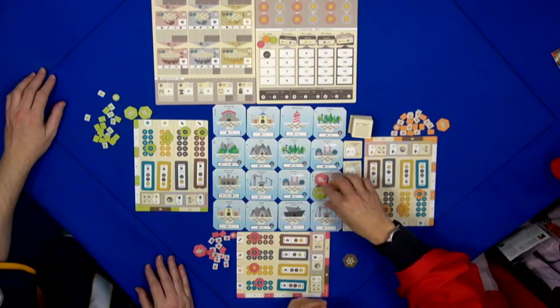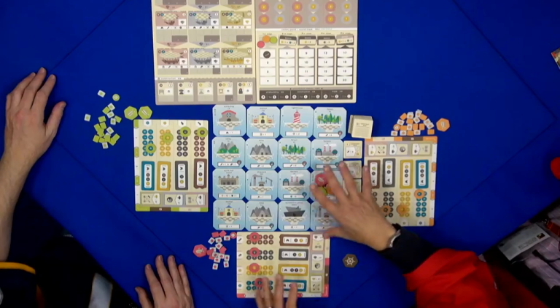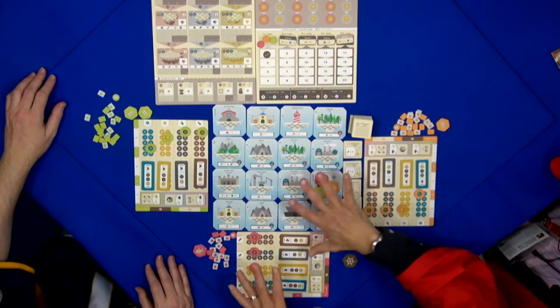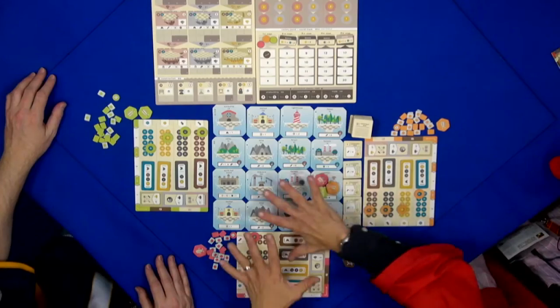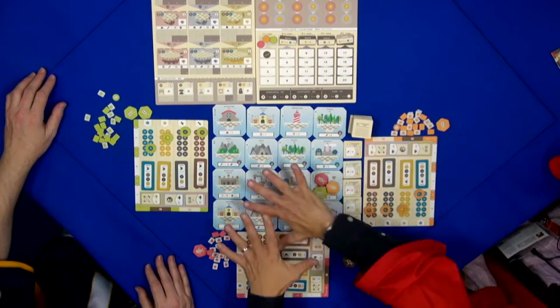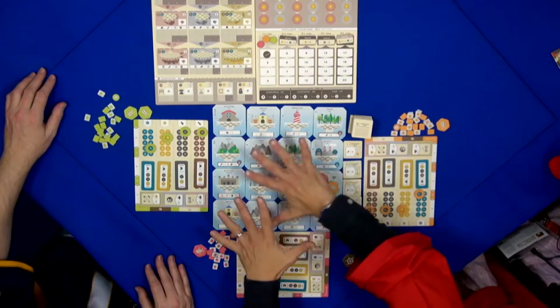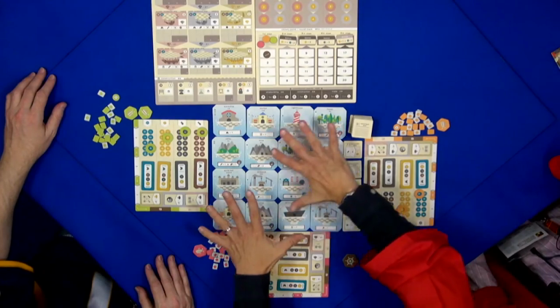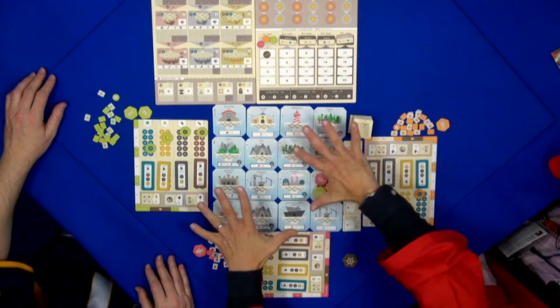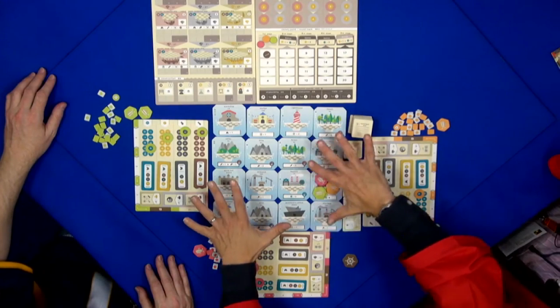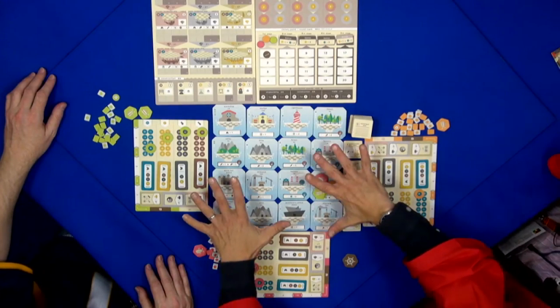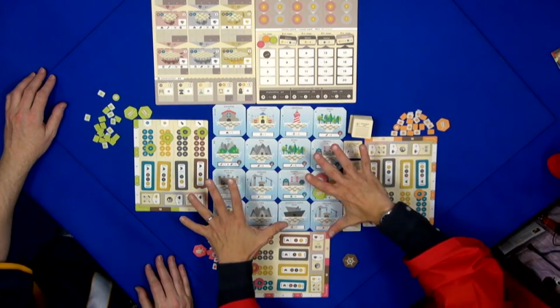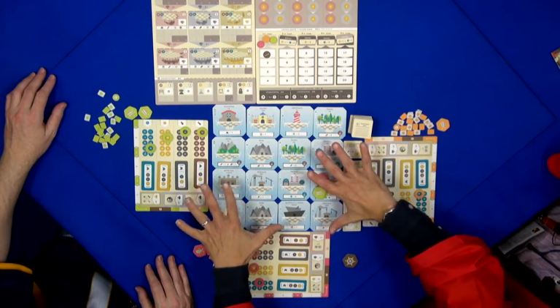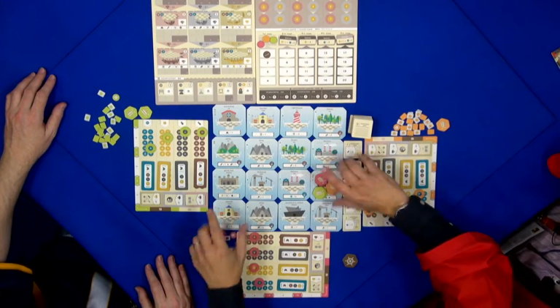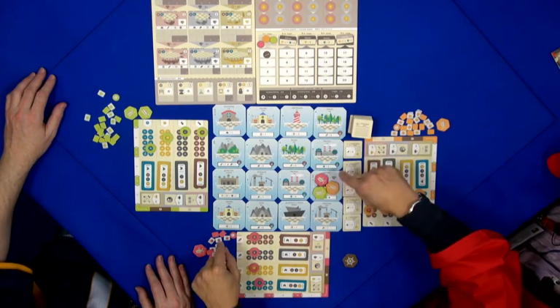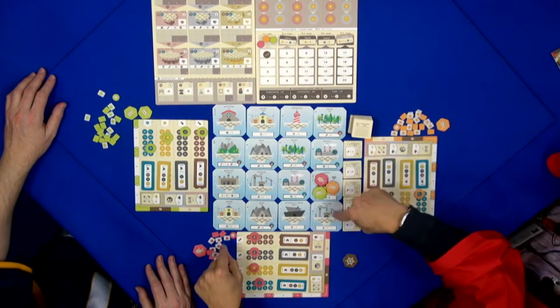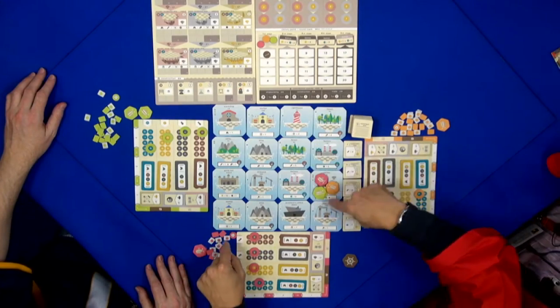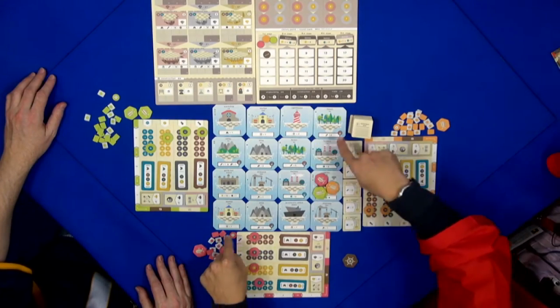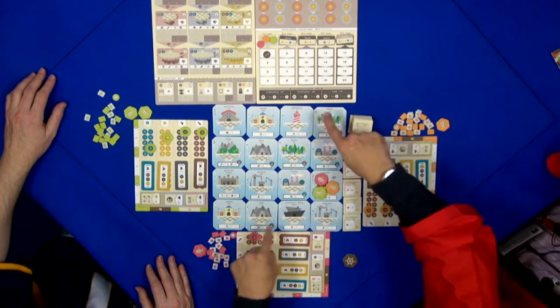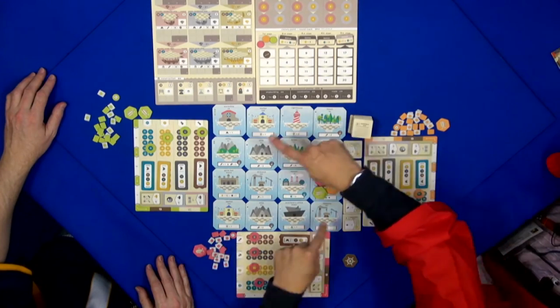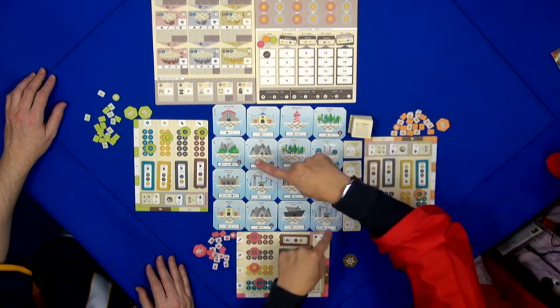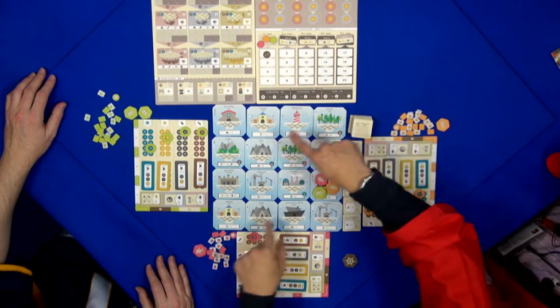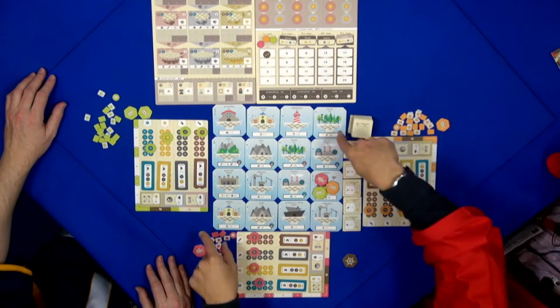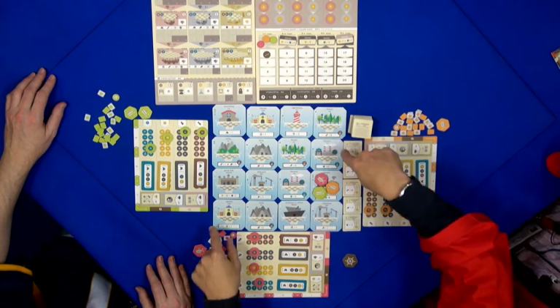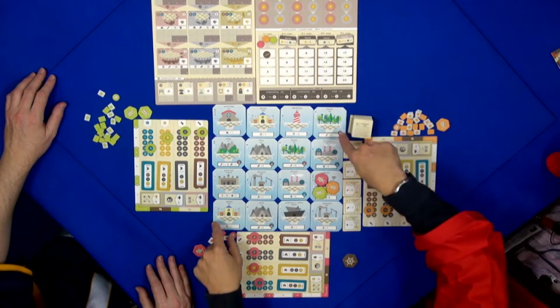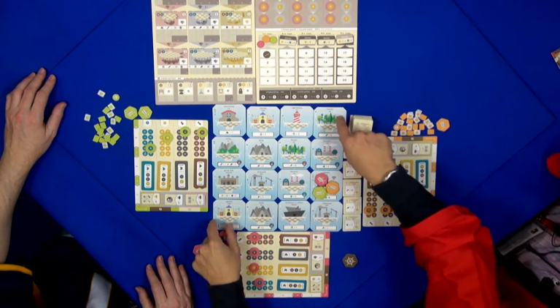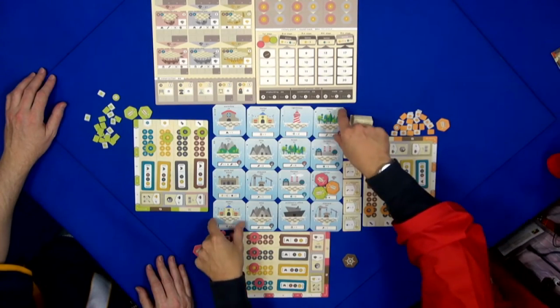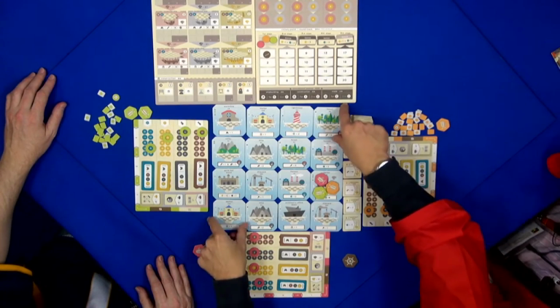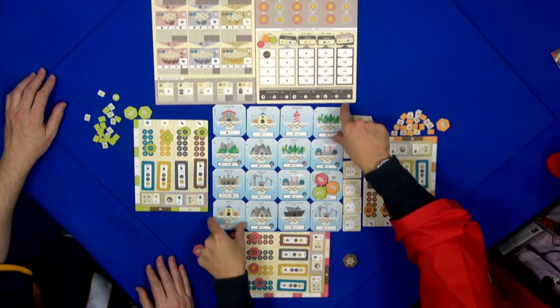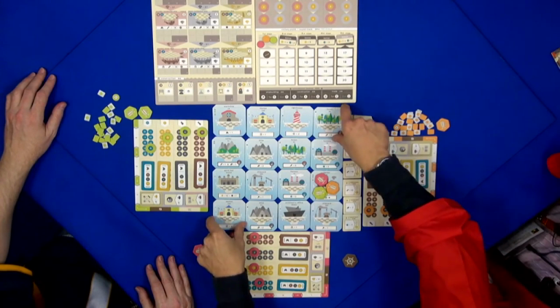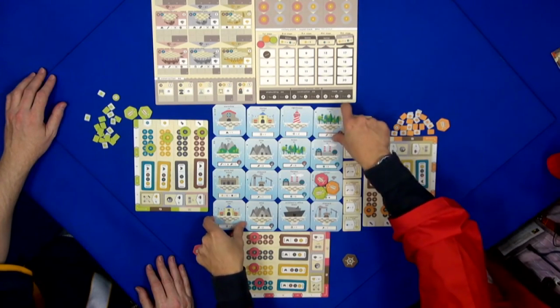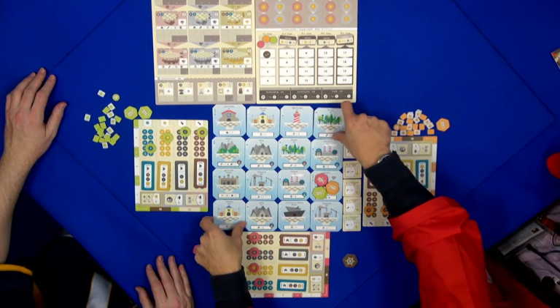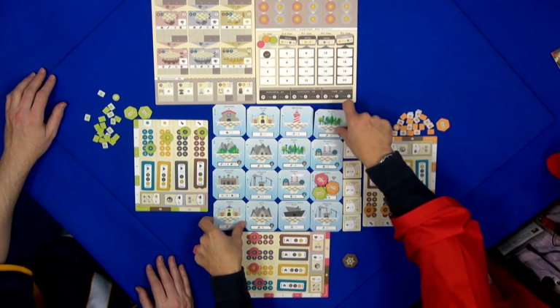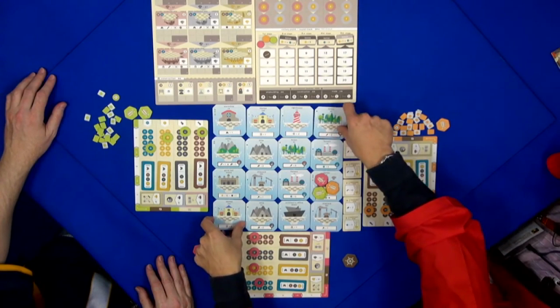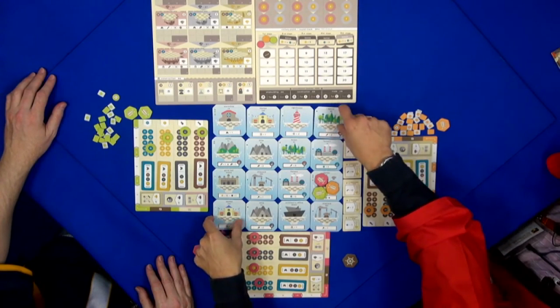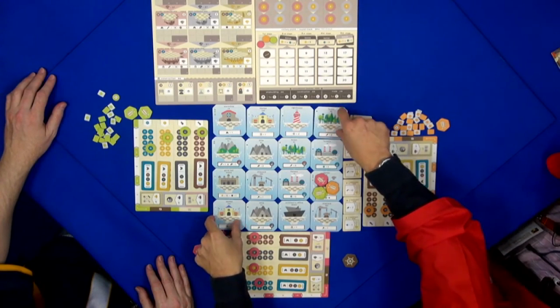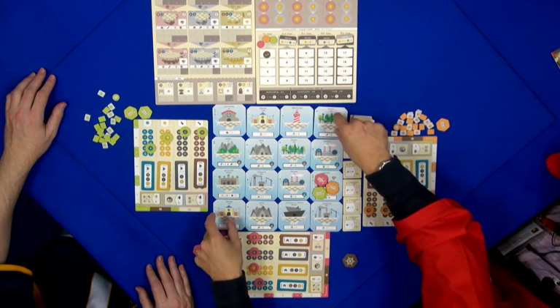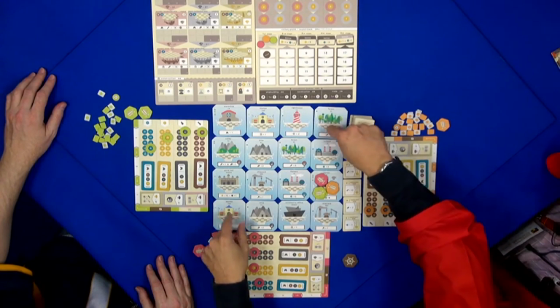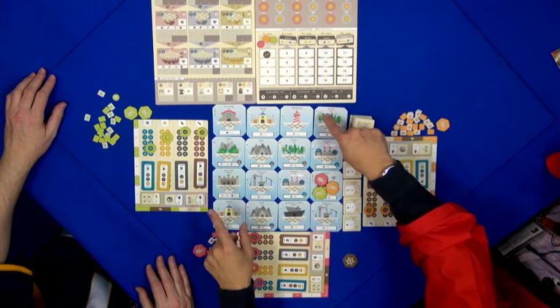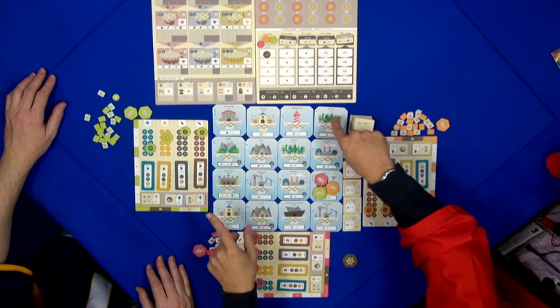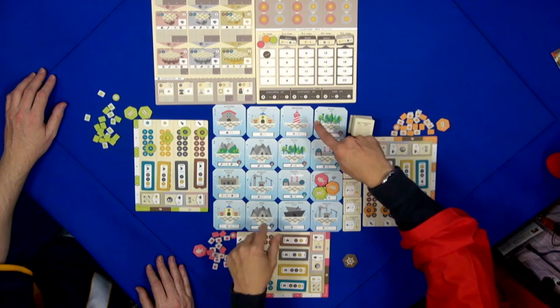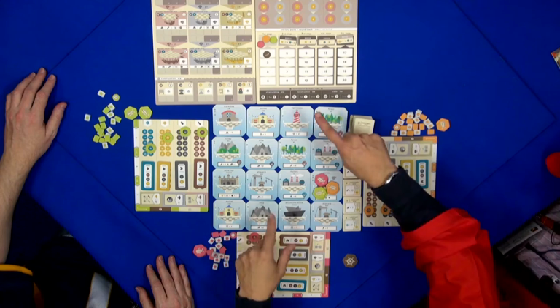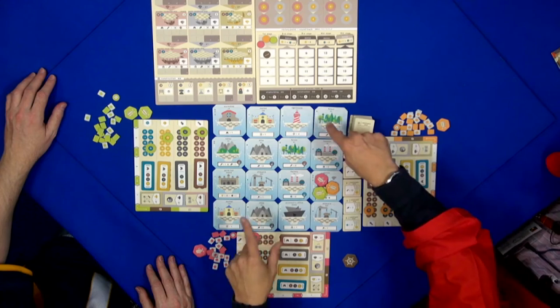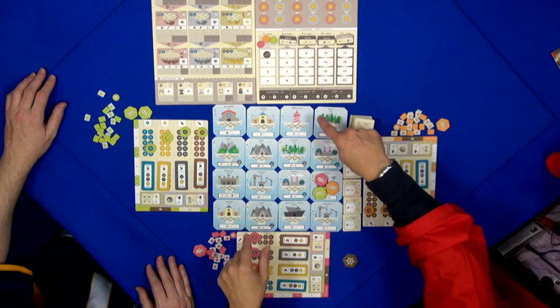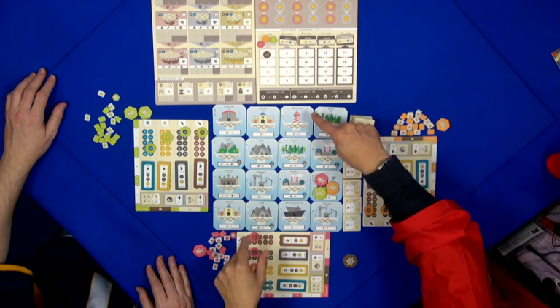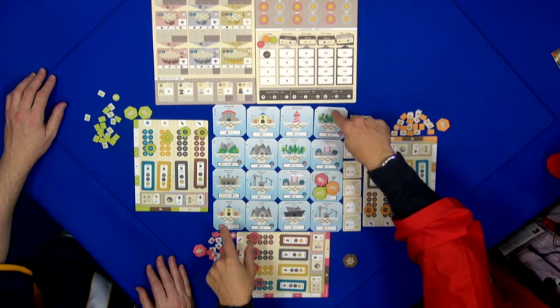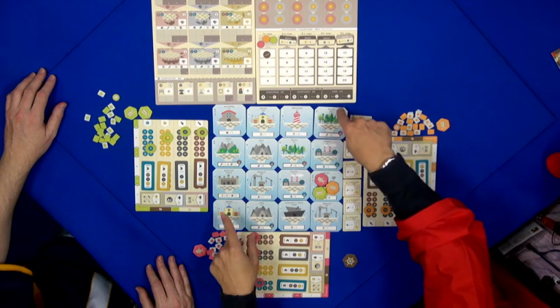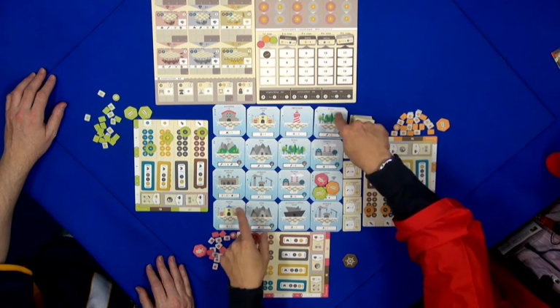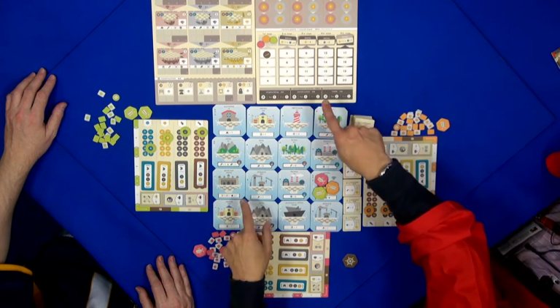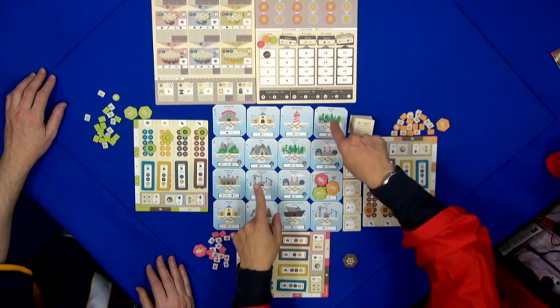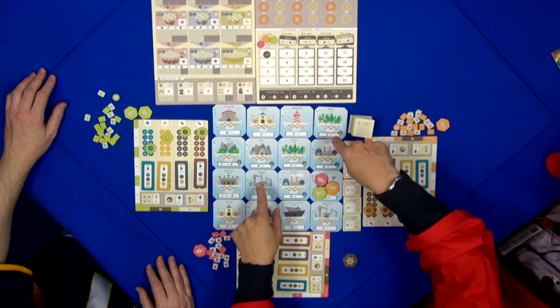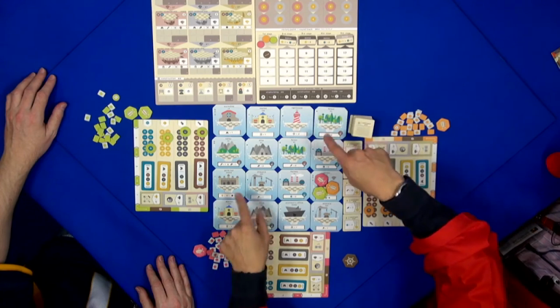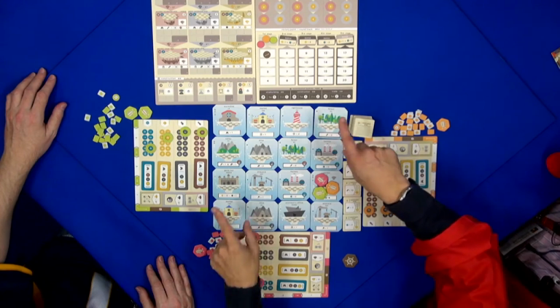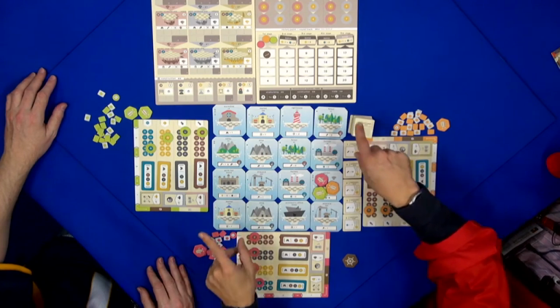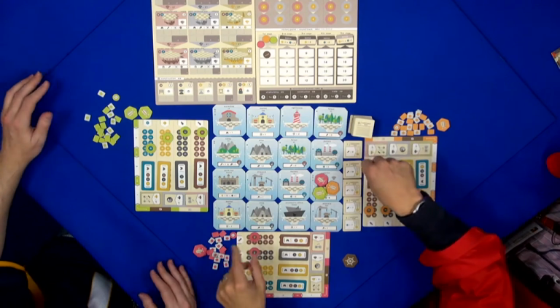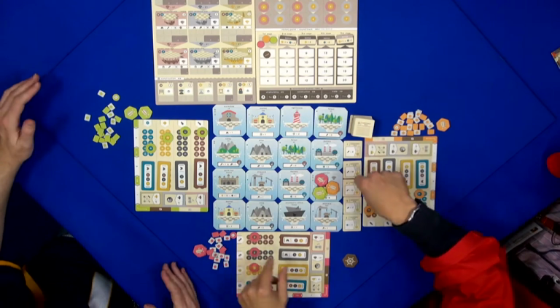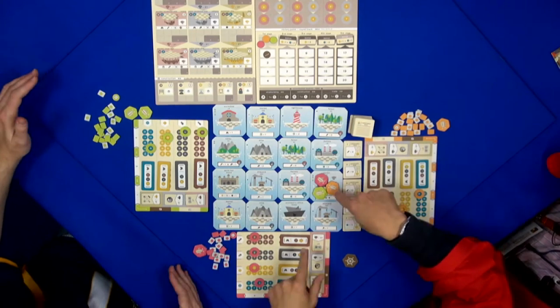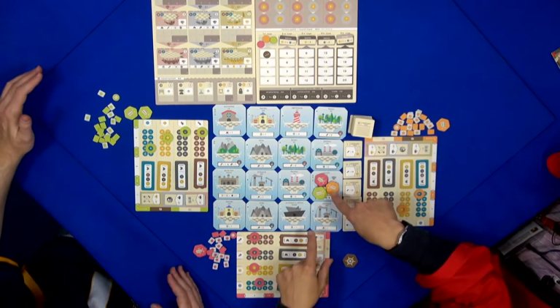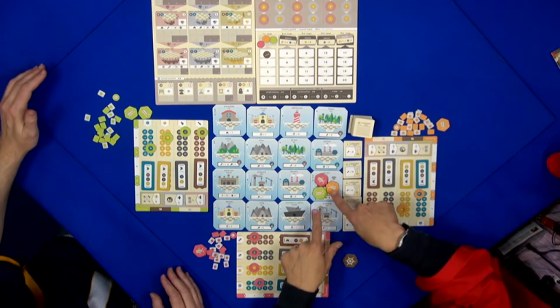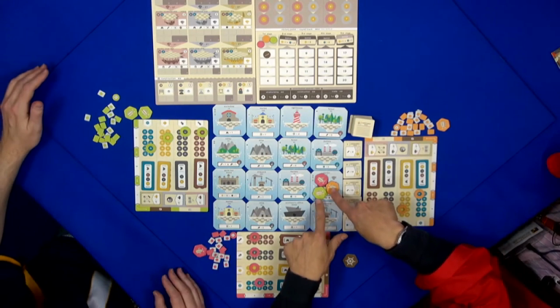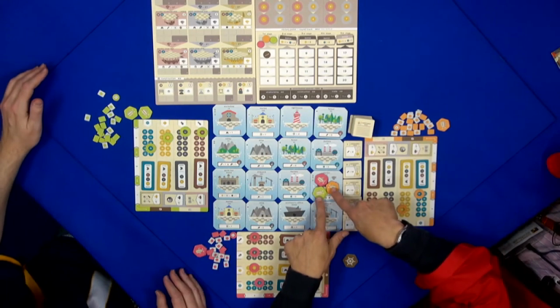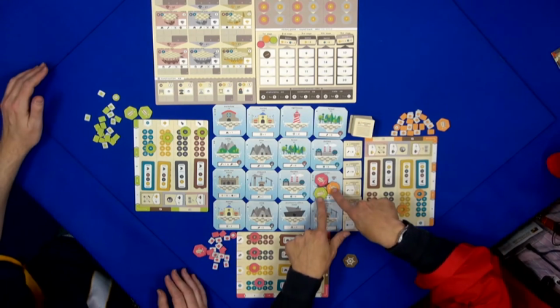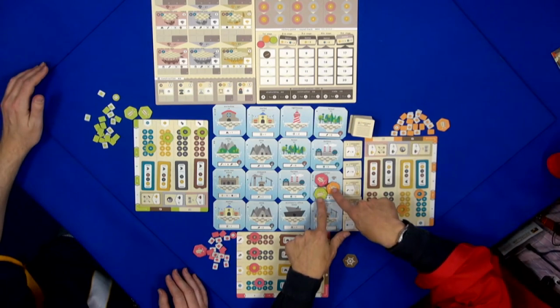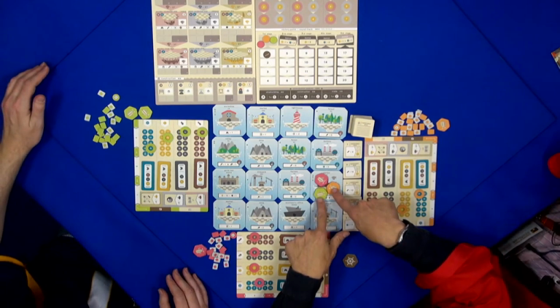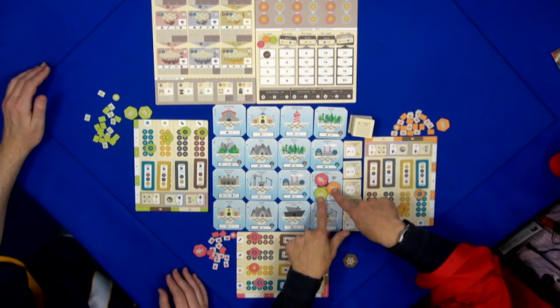This is the play board. It is randomized at the start. You have various floating things here — the lighthouse, the forest, the shipyard — and here are your tokens.